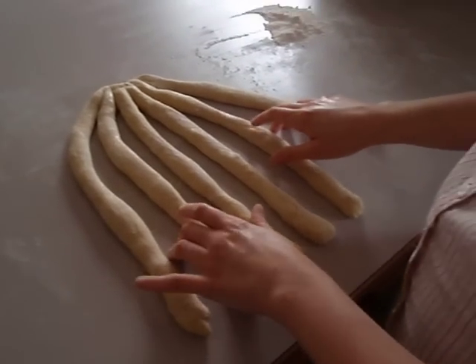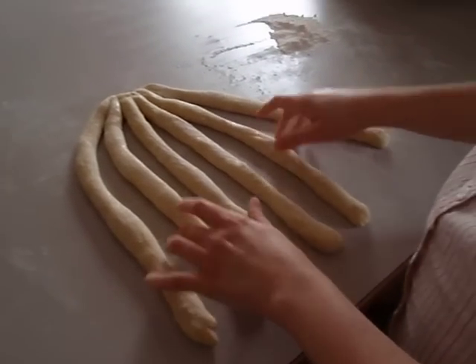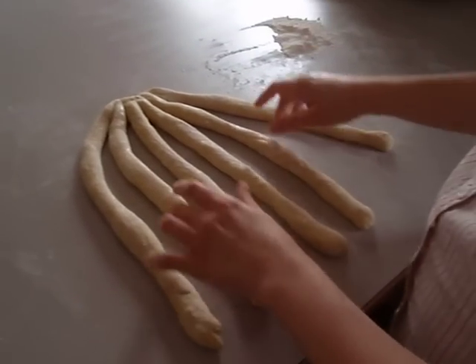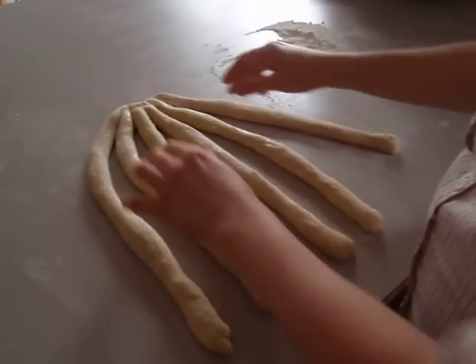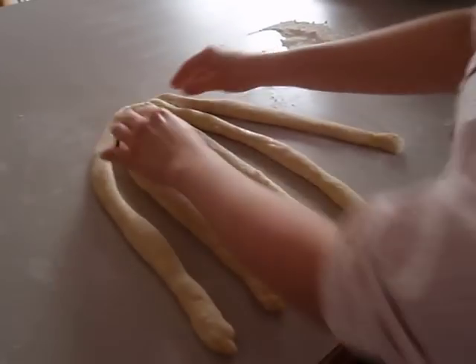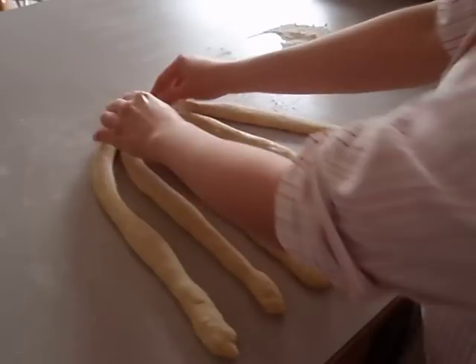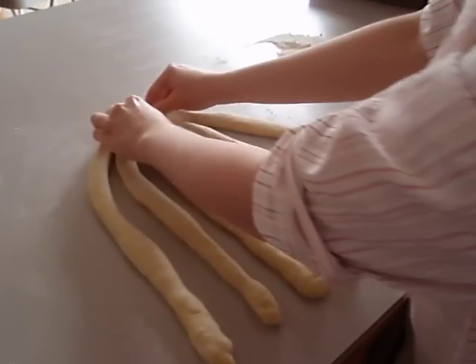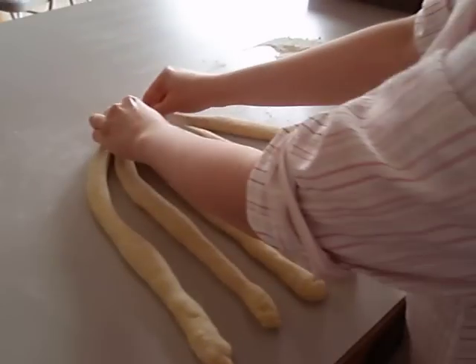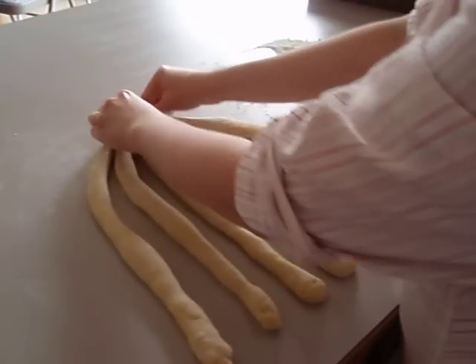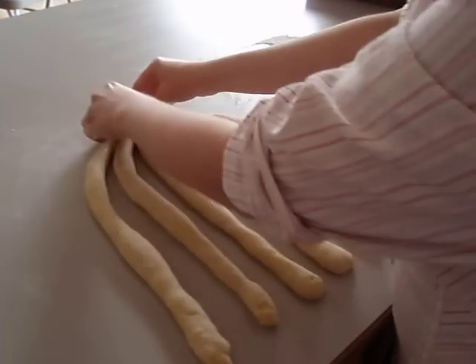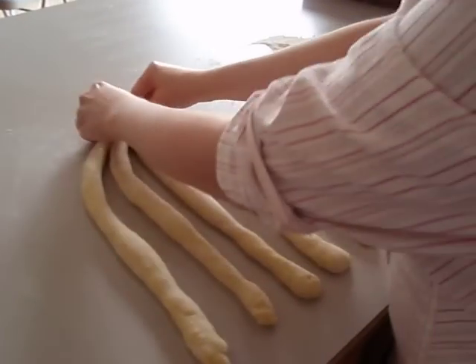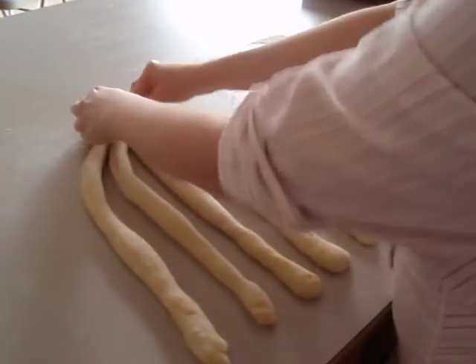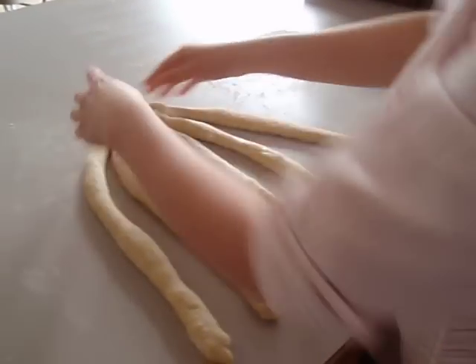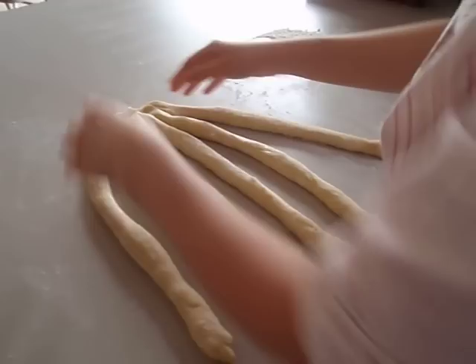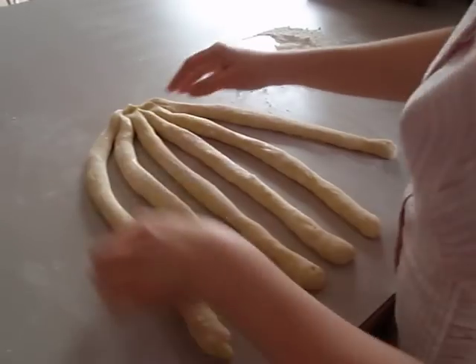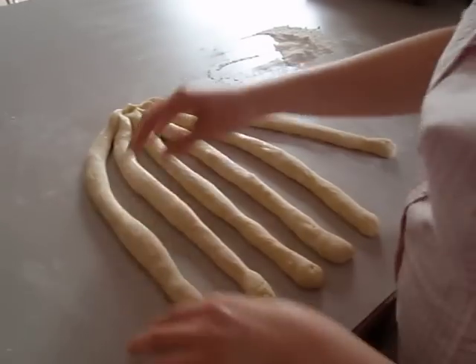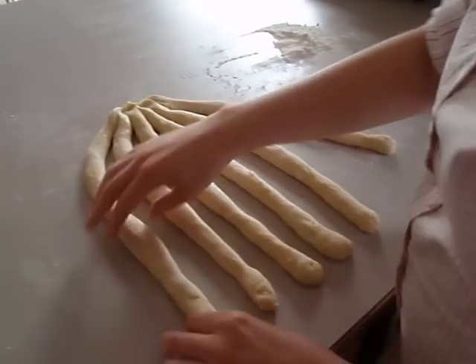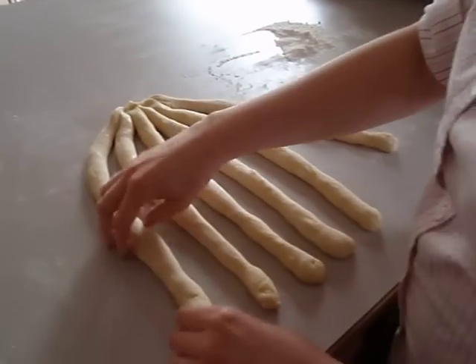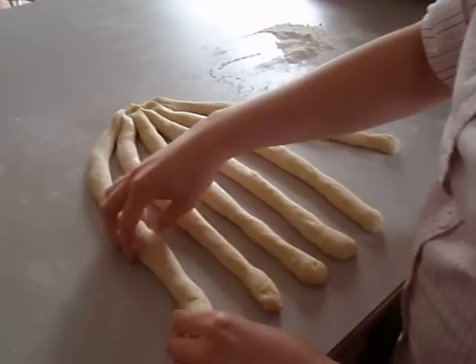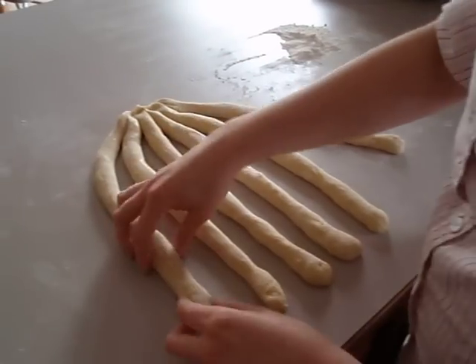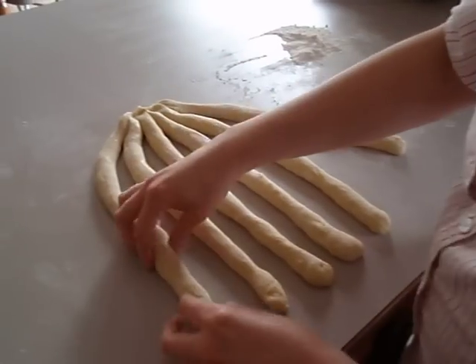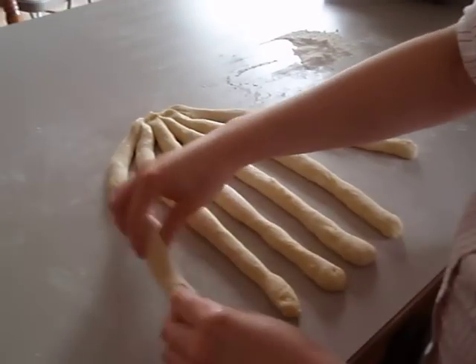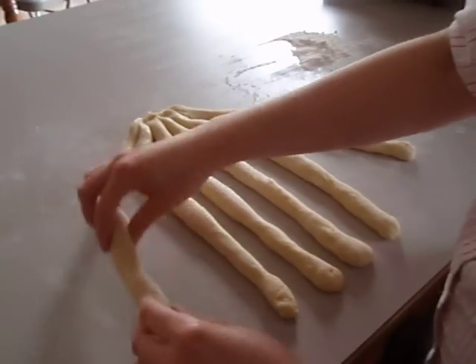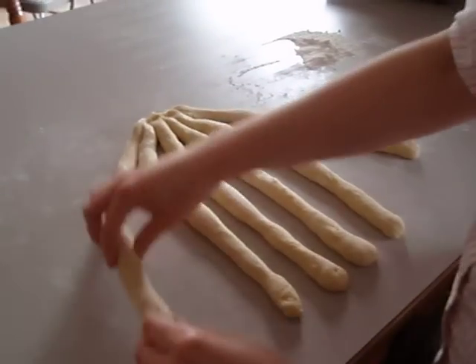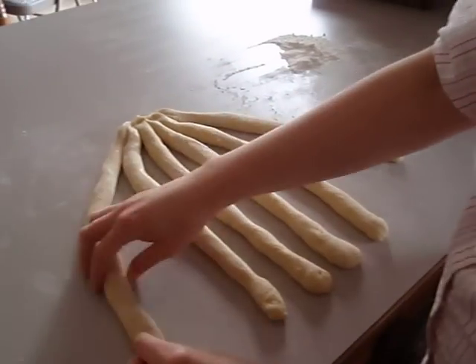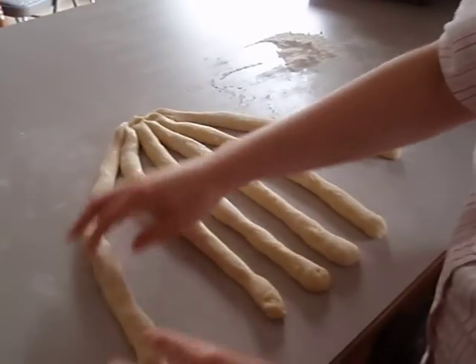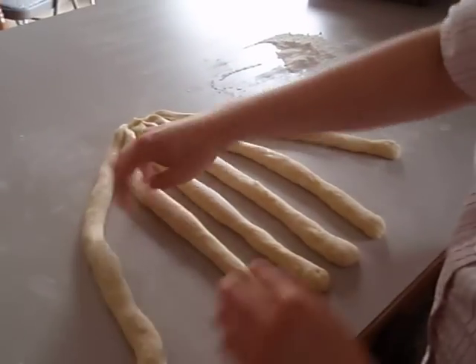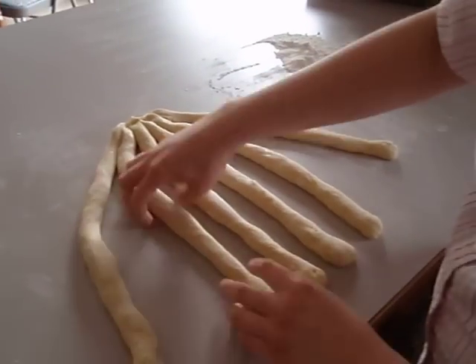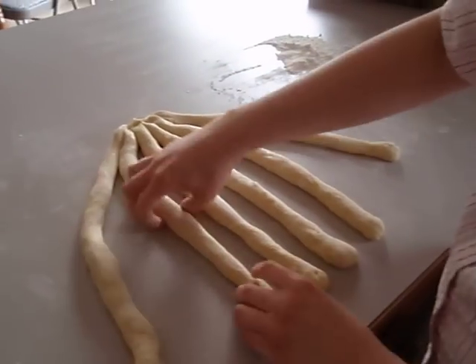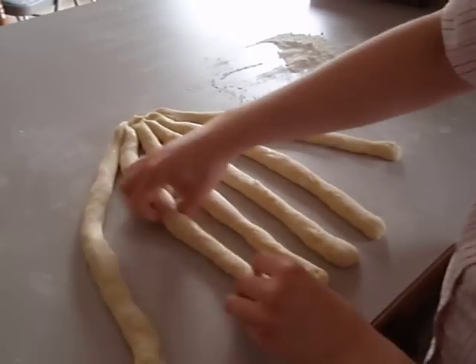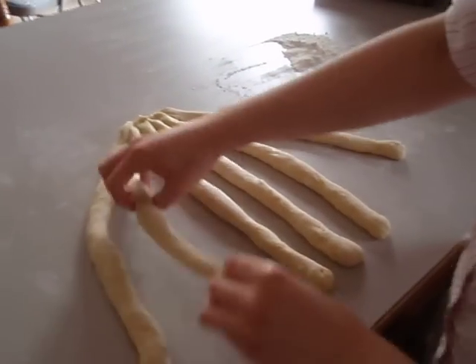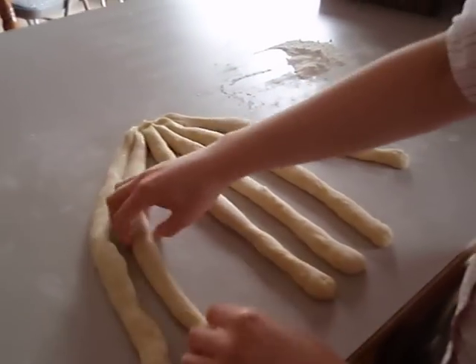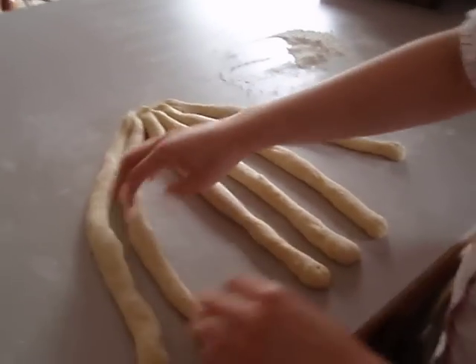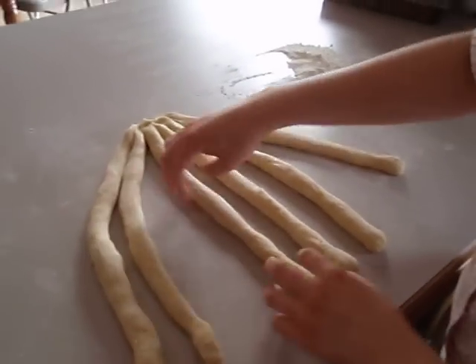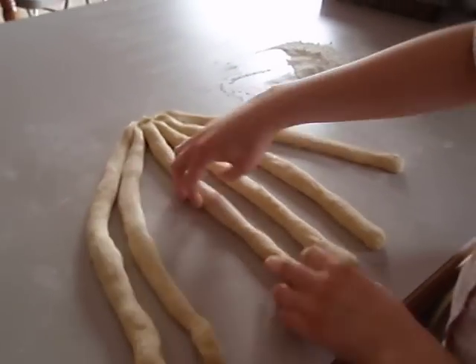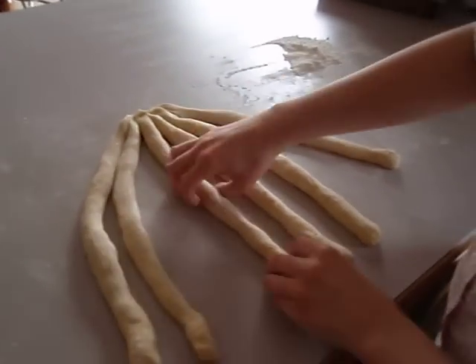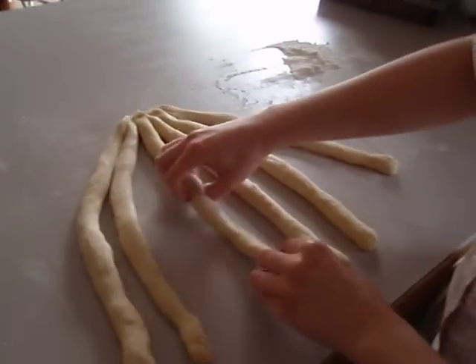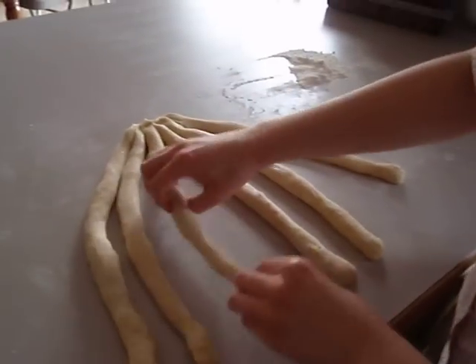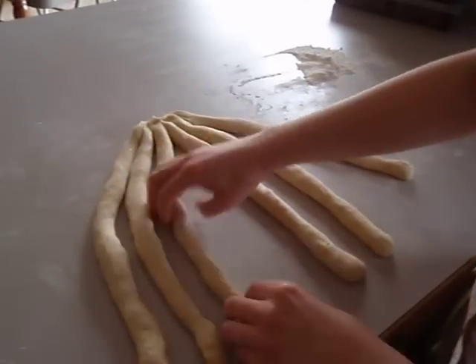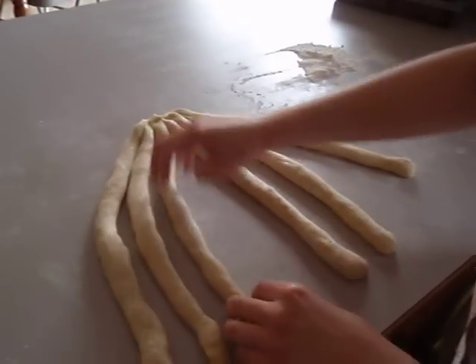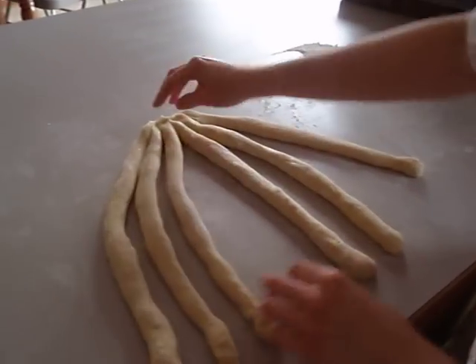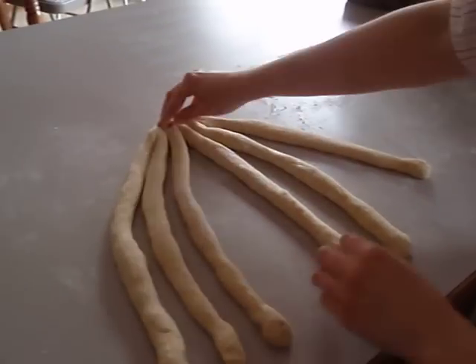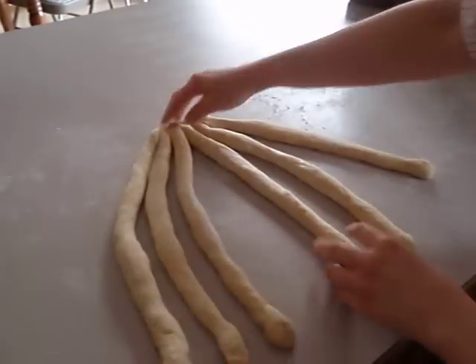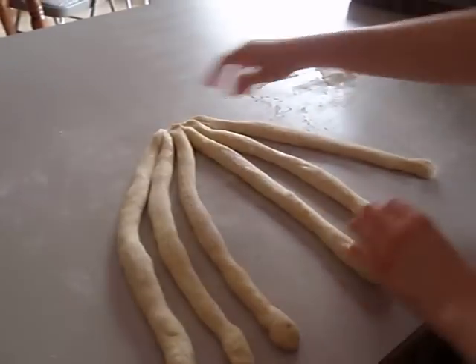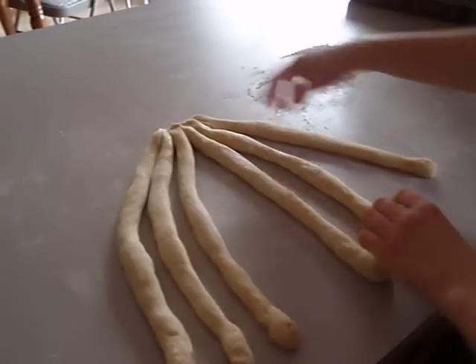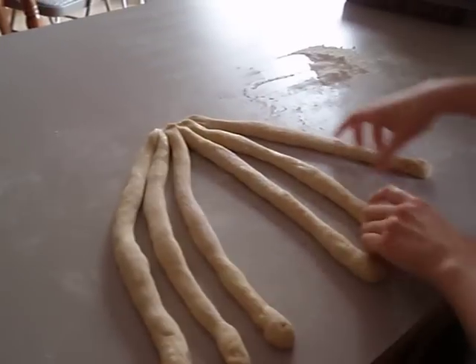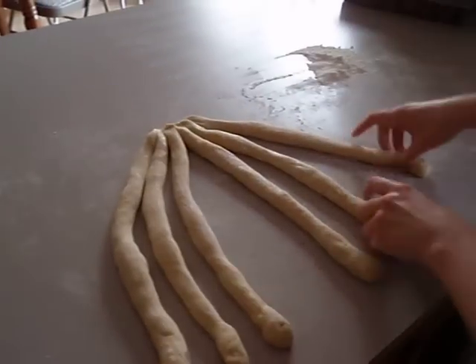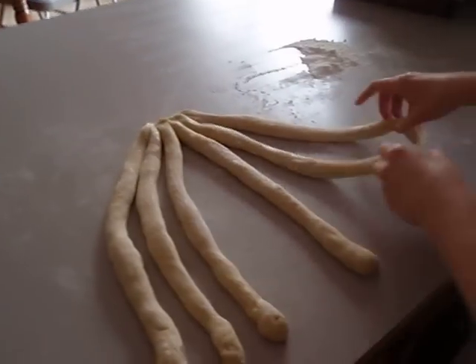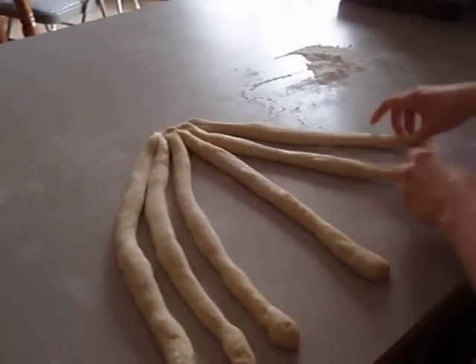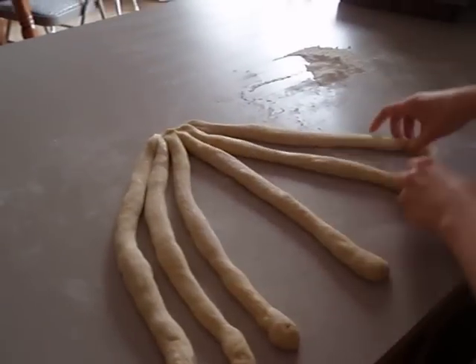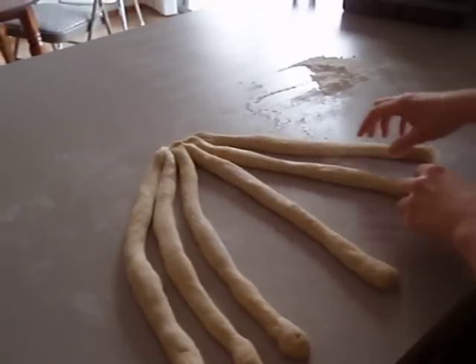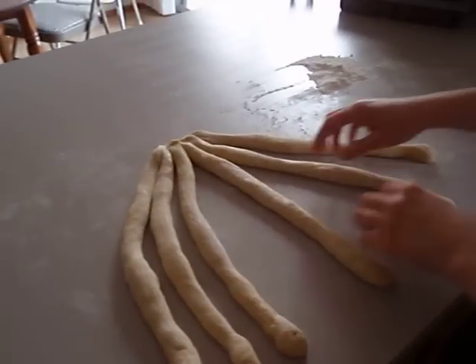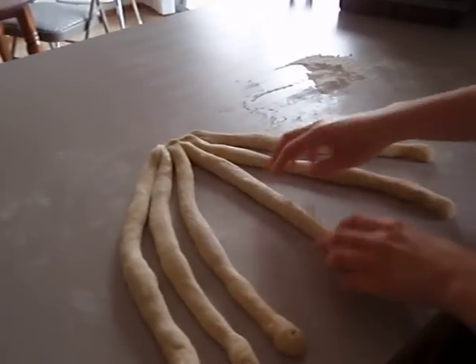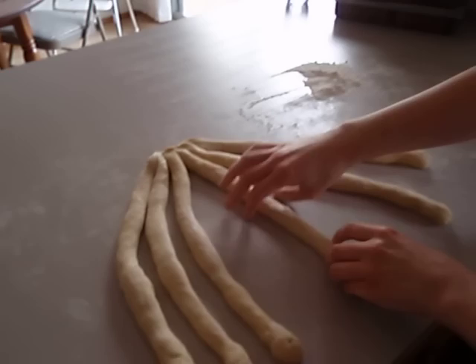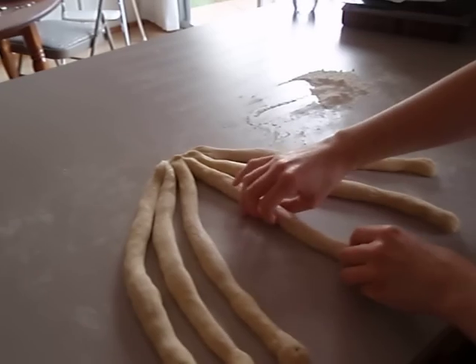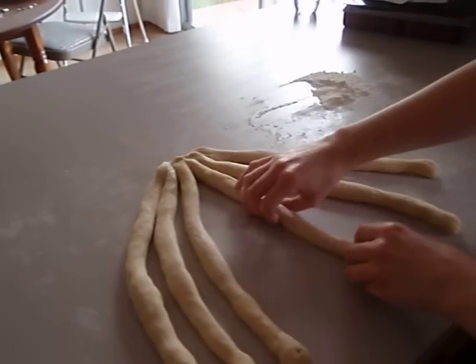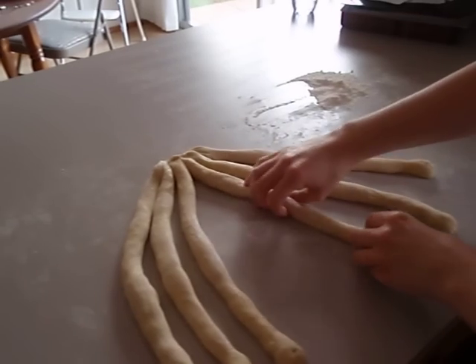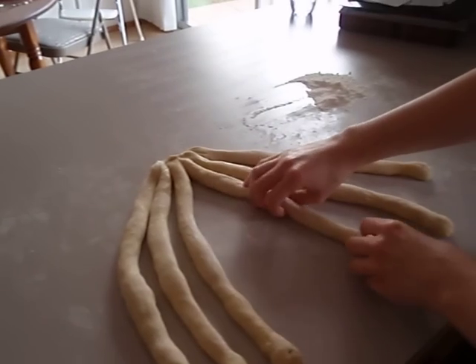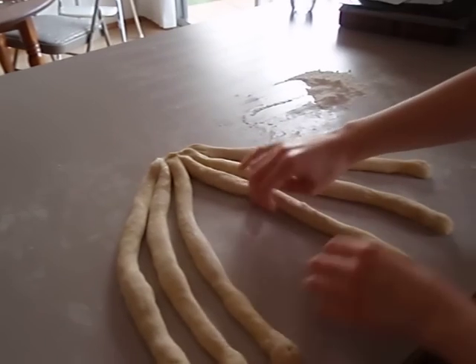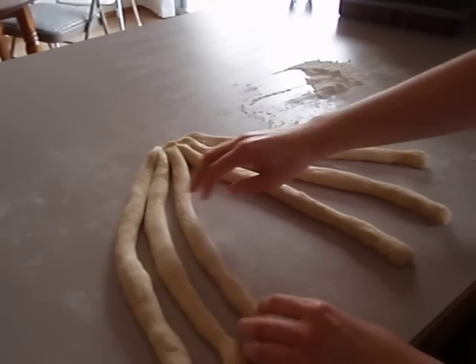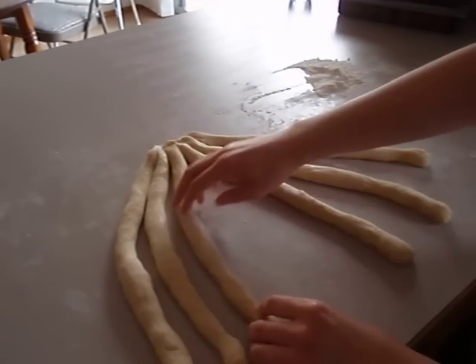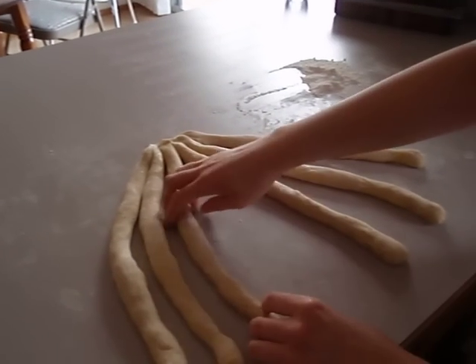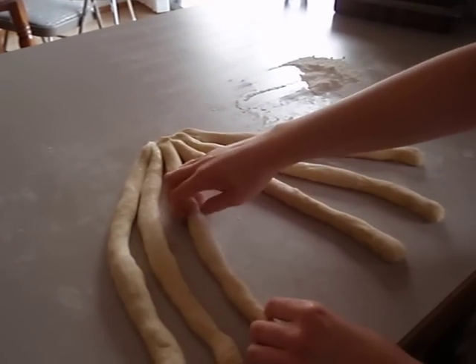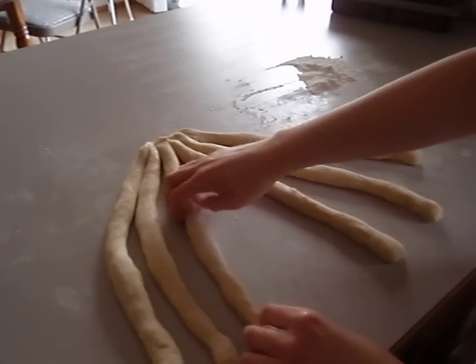I'm going to do the braid now. I have my six pieces of dough, and I've attached them at the top, and I'm going to separate them.